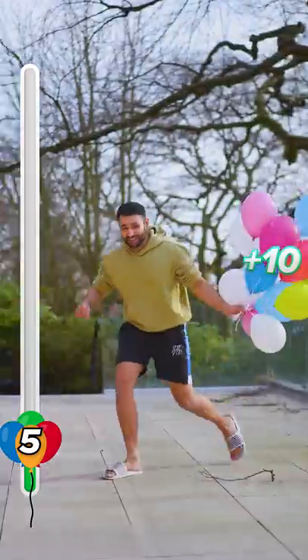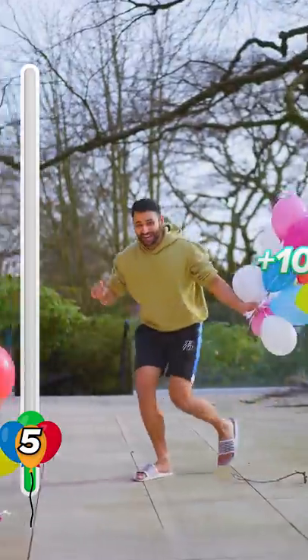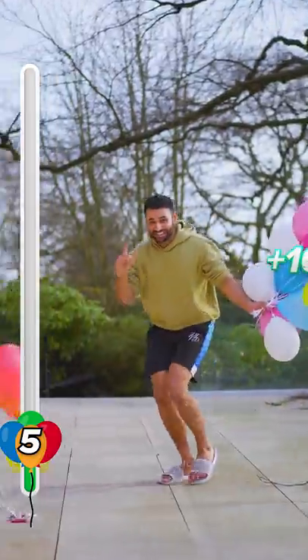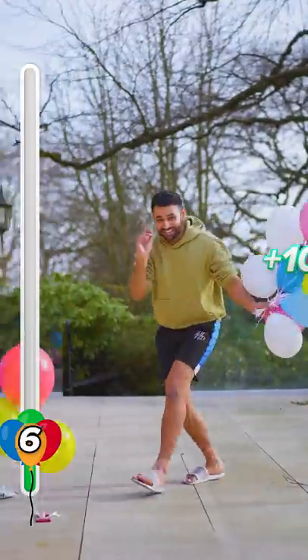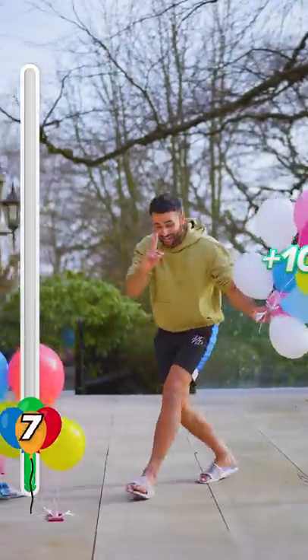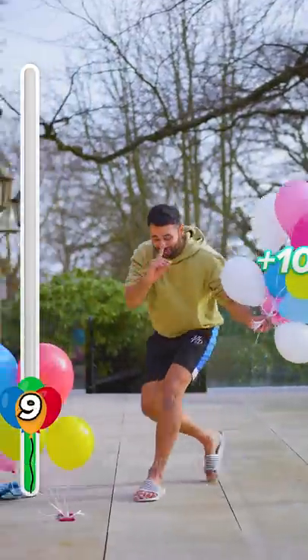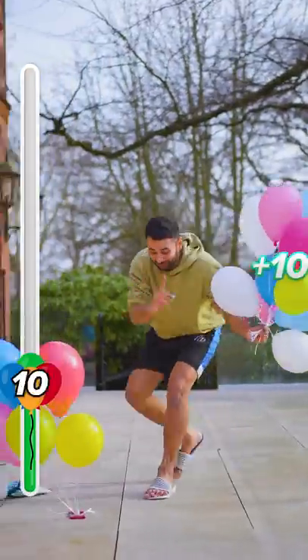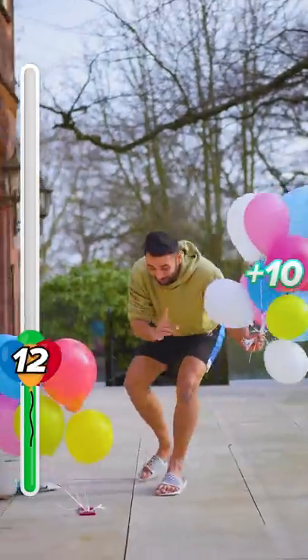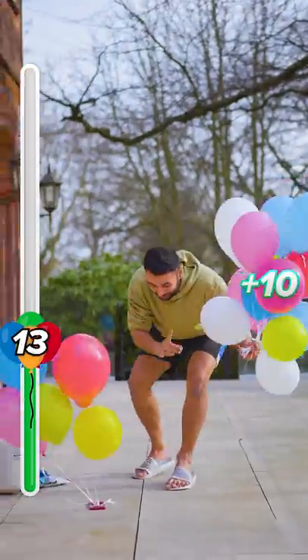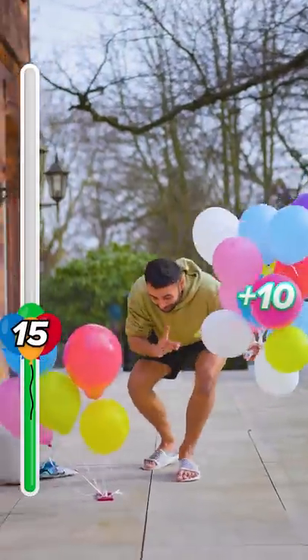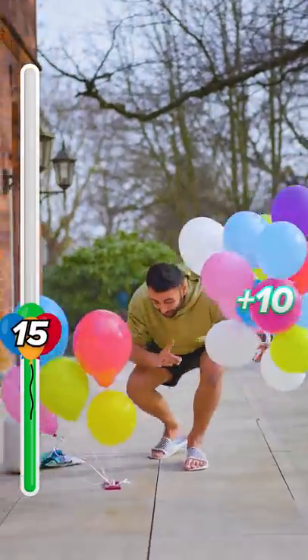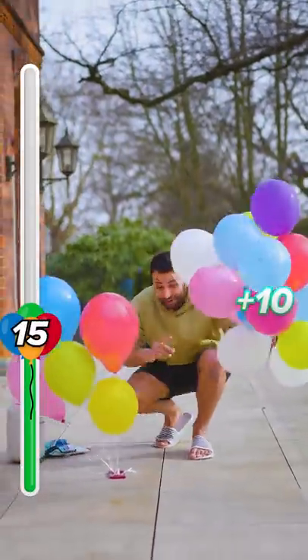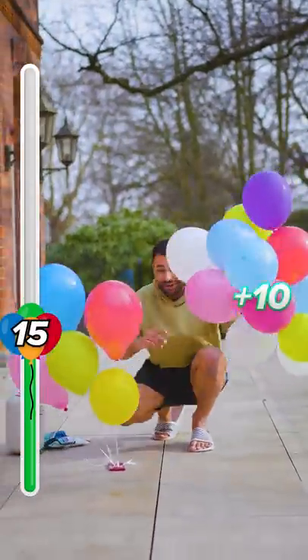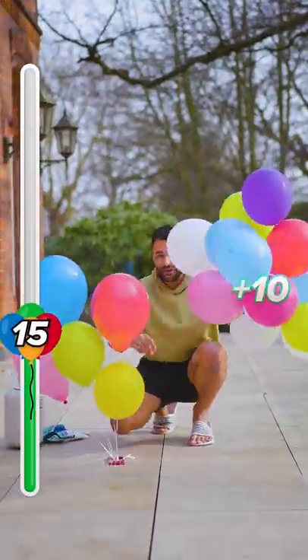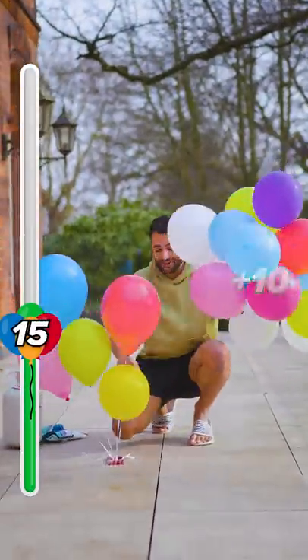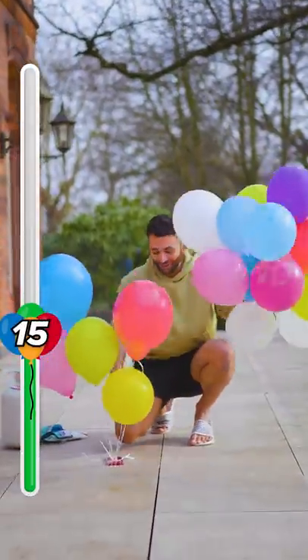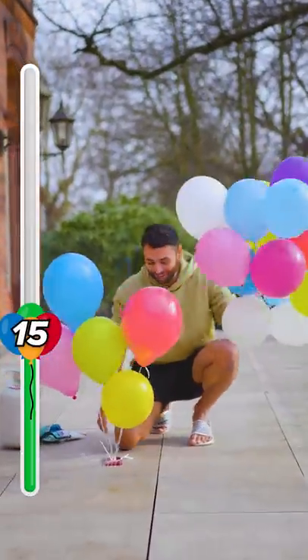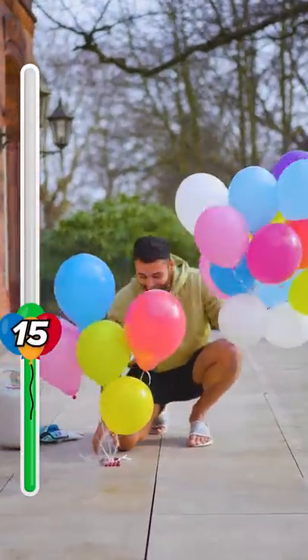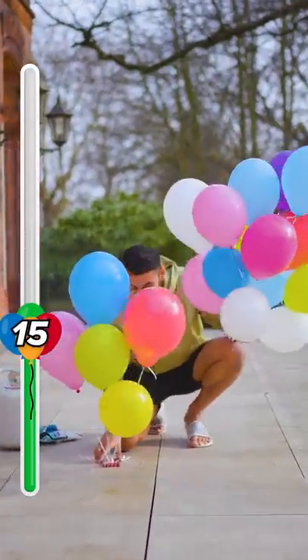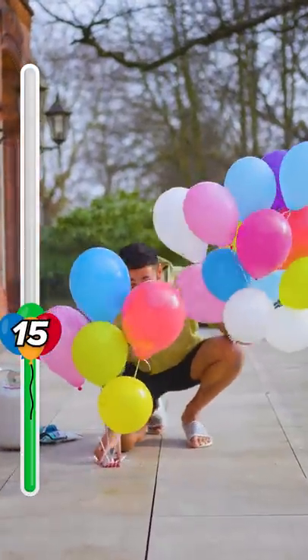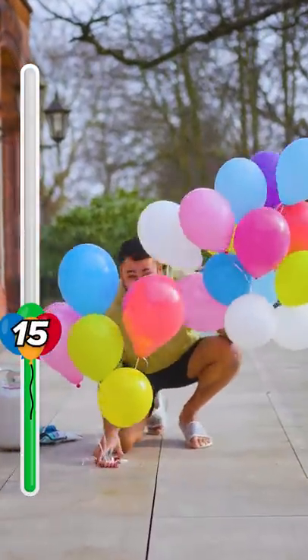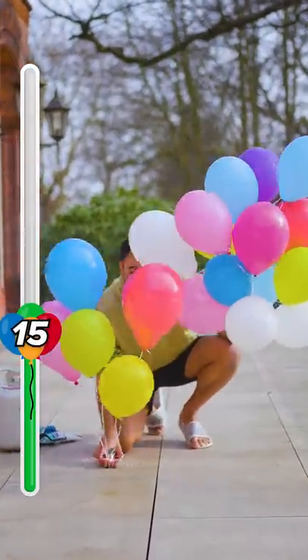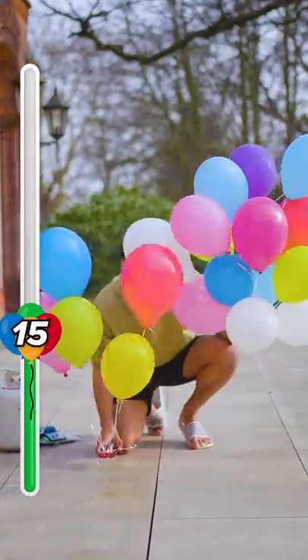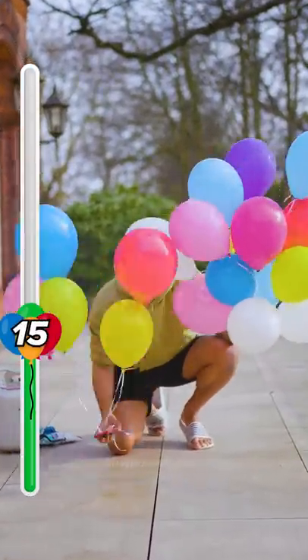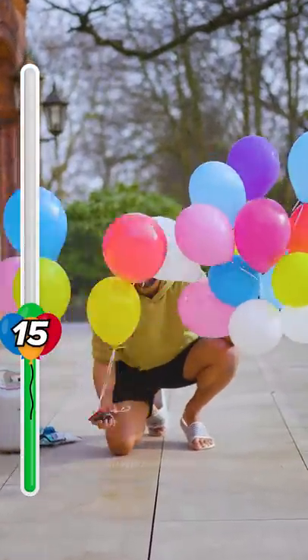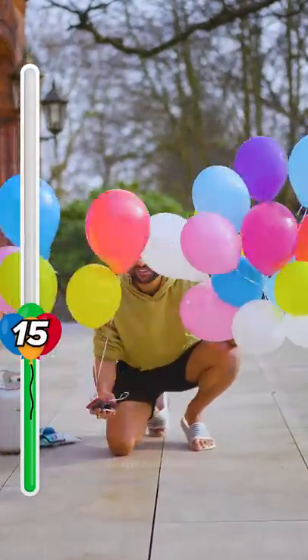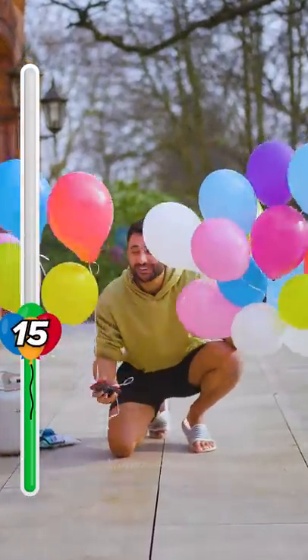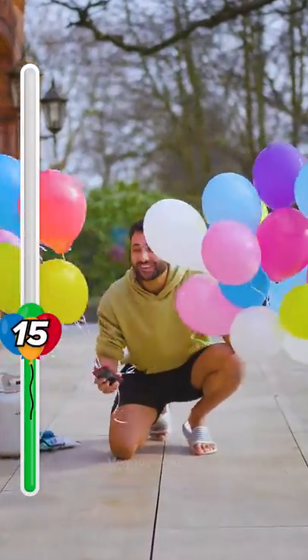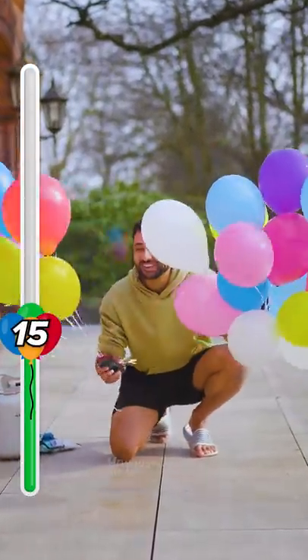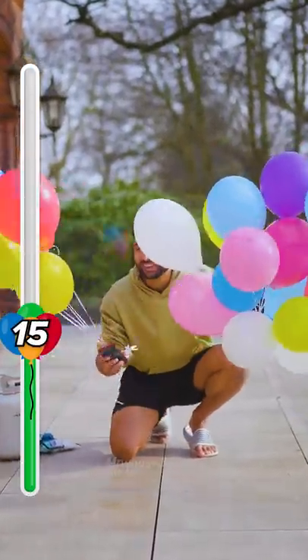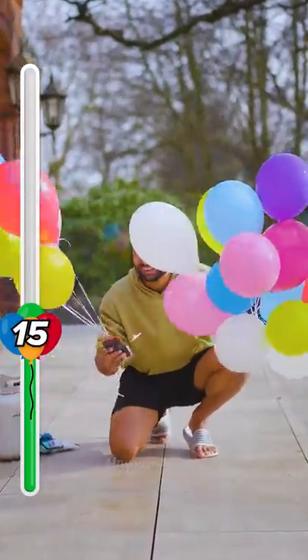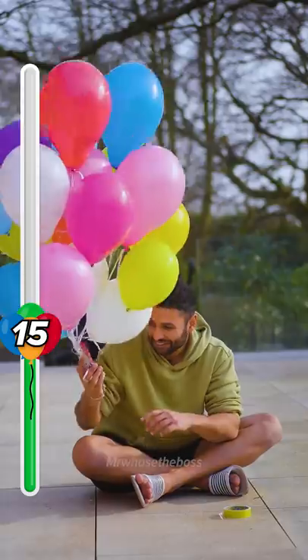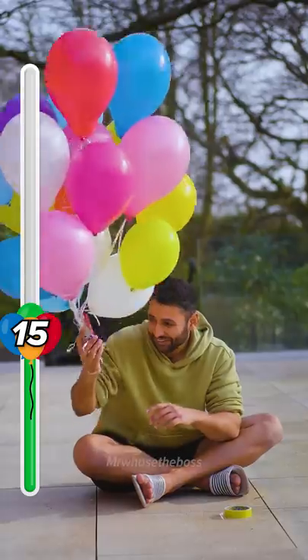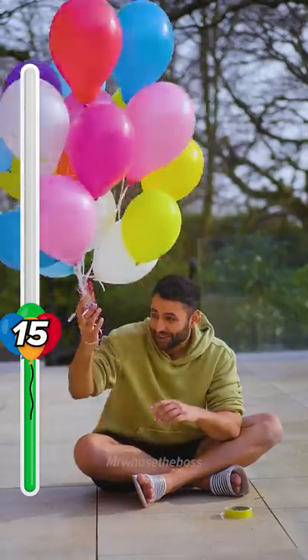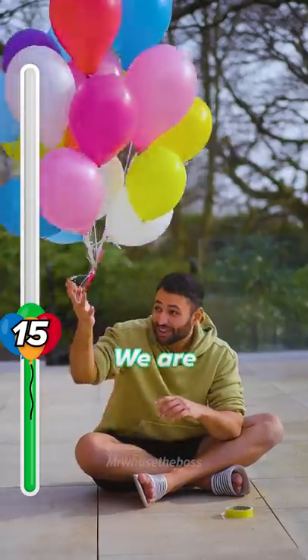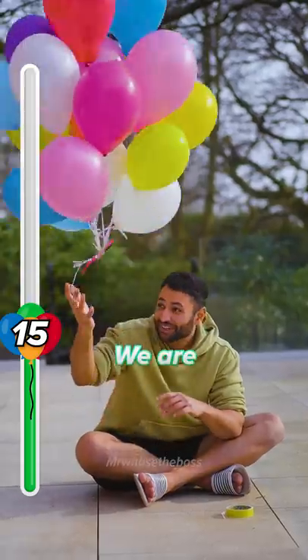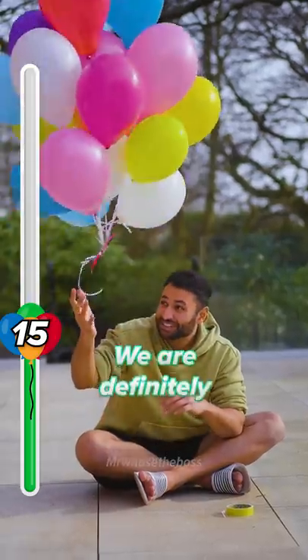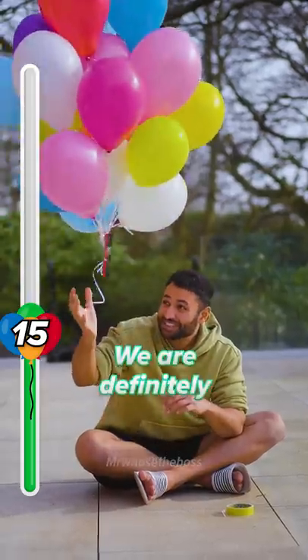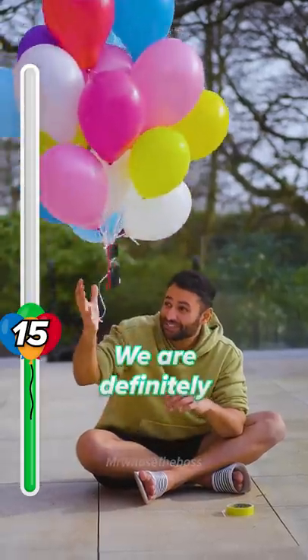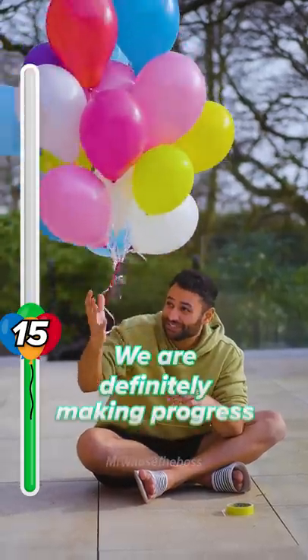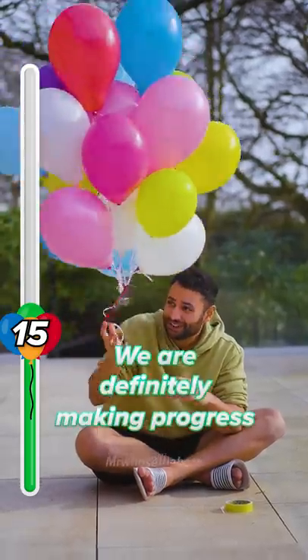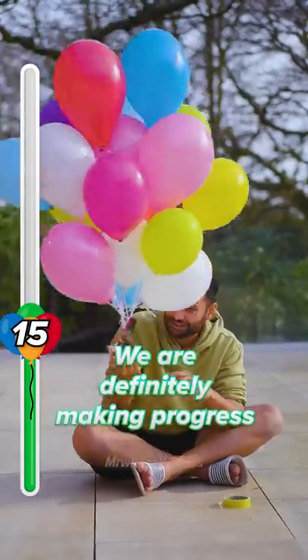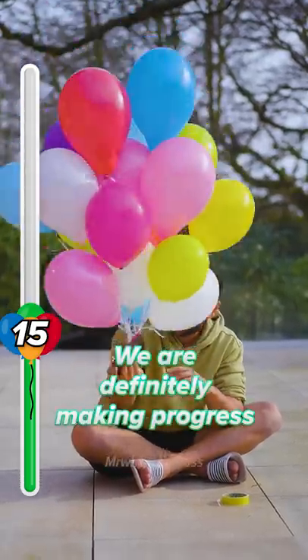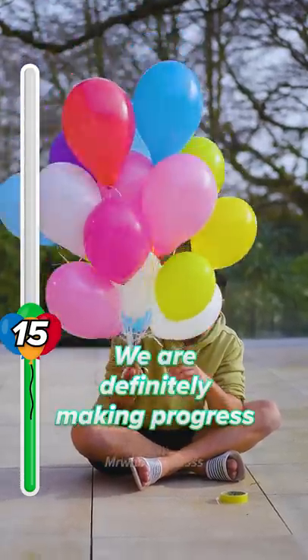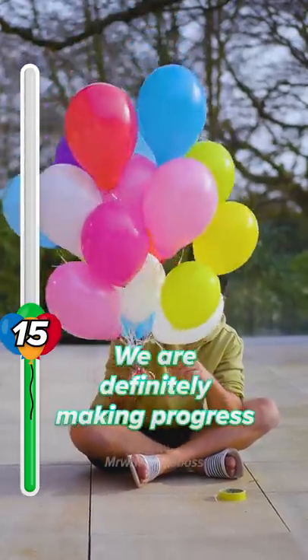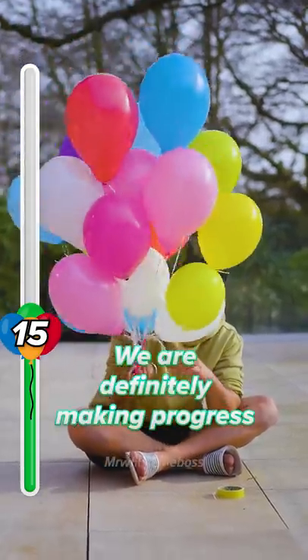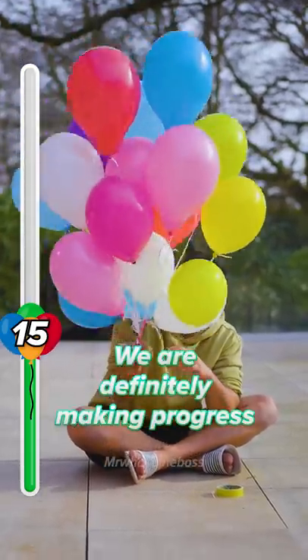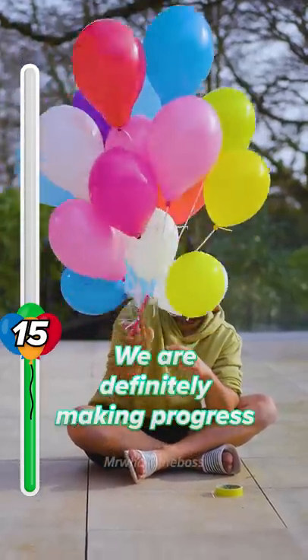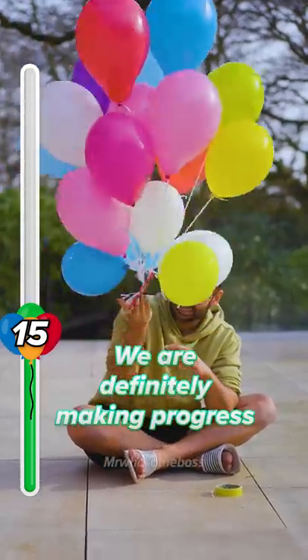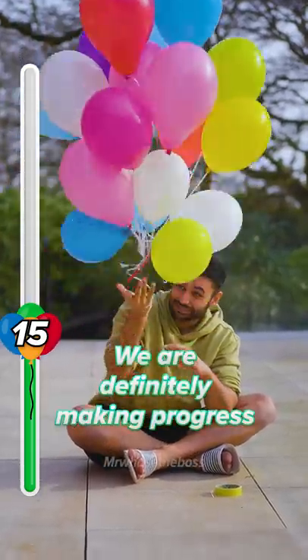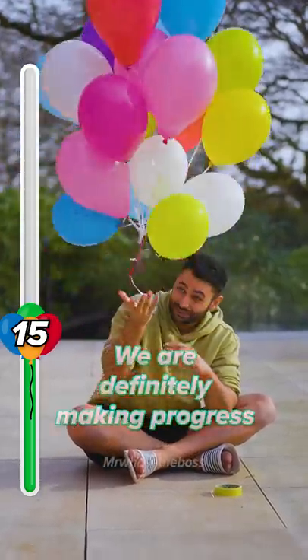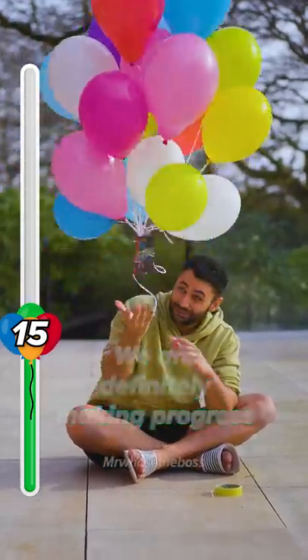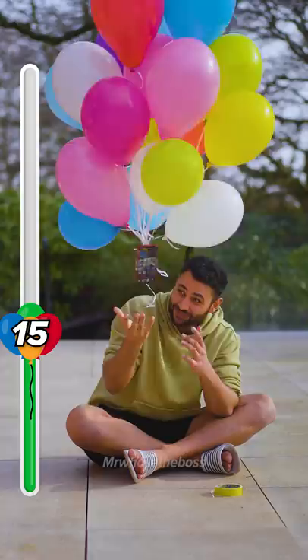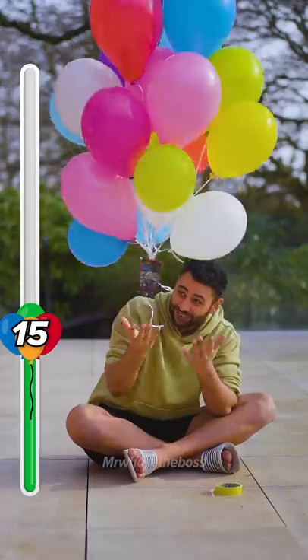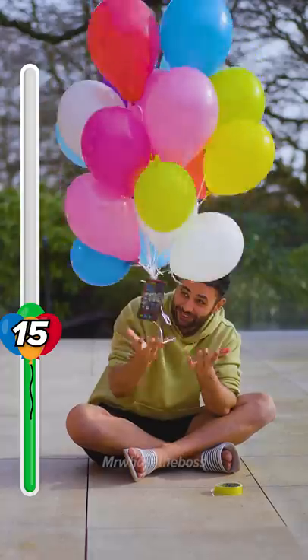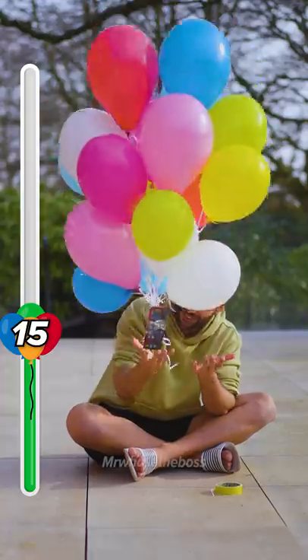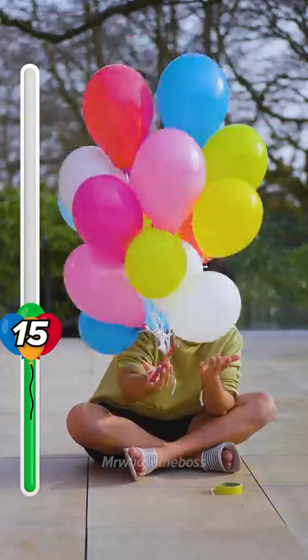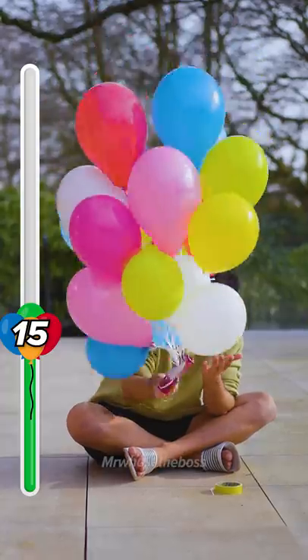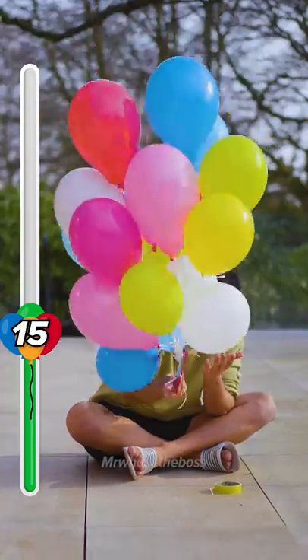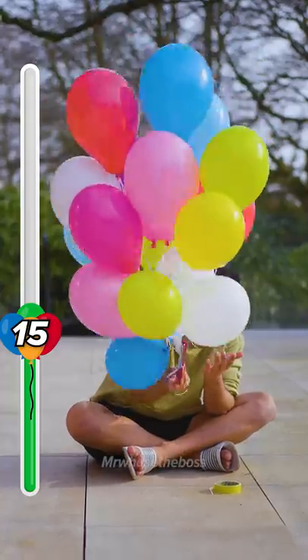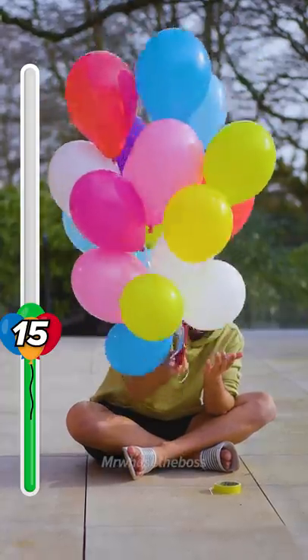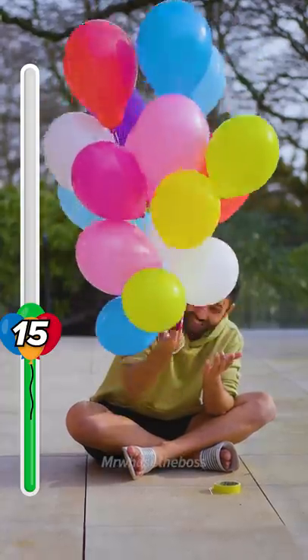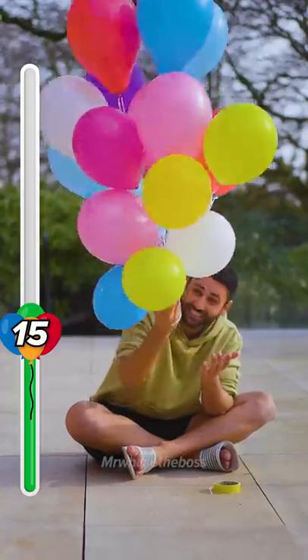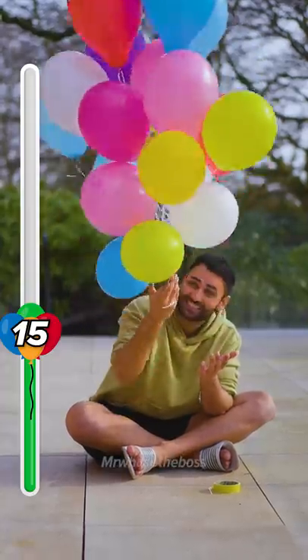I'm gonna add 10 more in one go. Let's get this fire cooking. We are definitely making progress. The phone feels so much lighter.